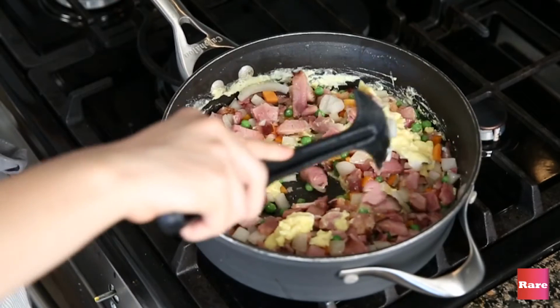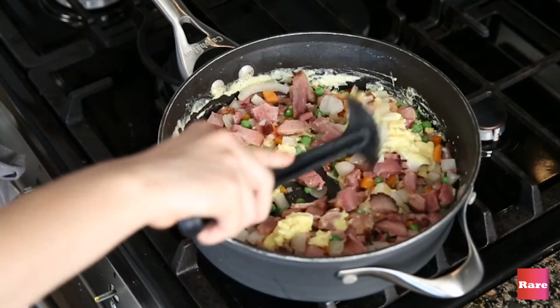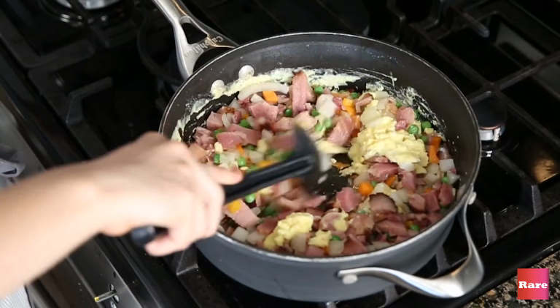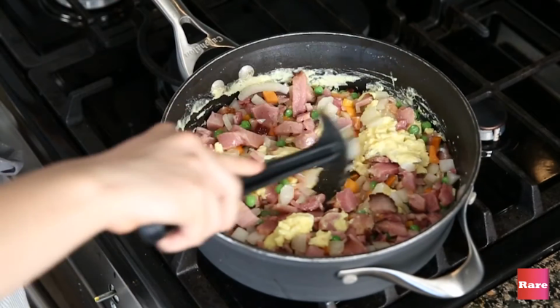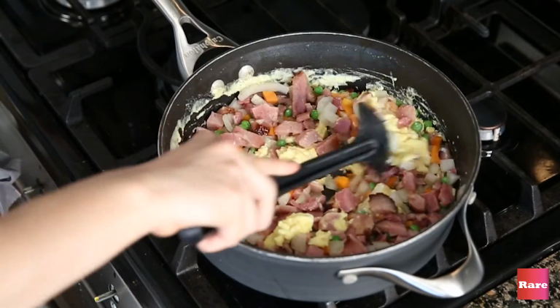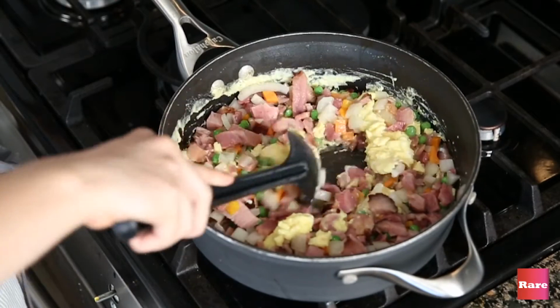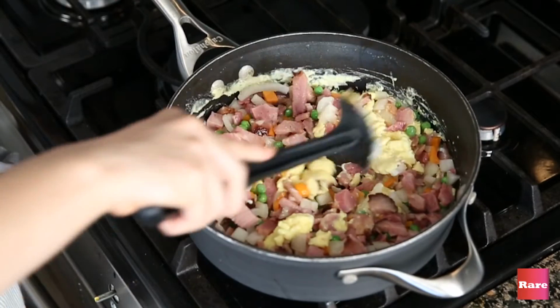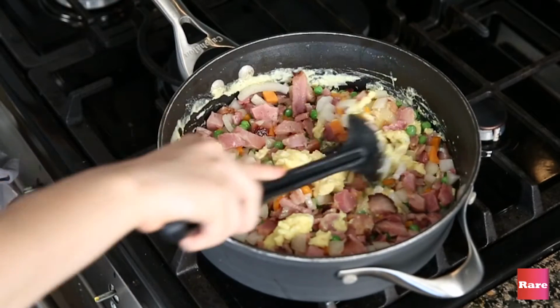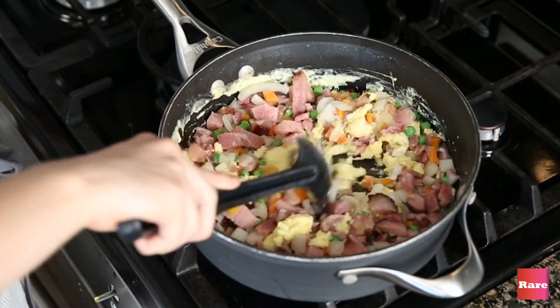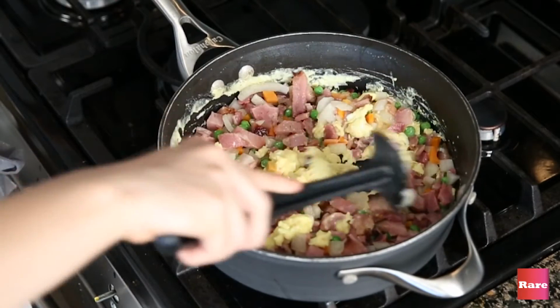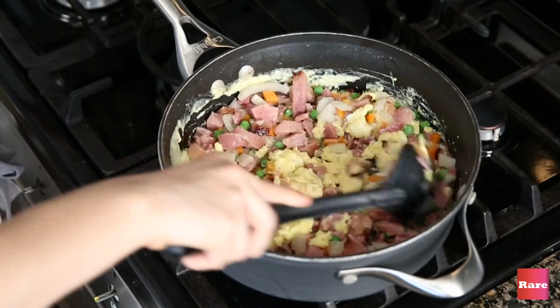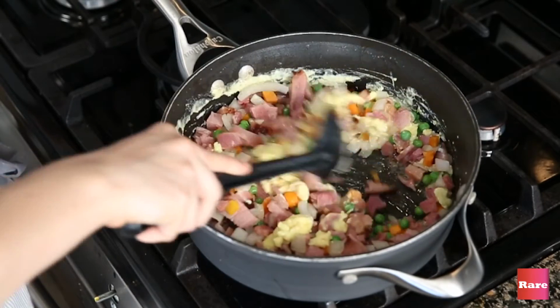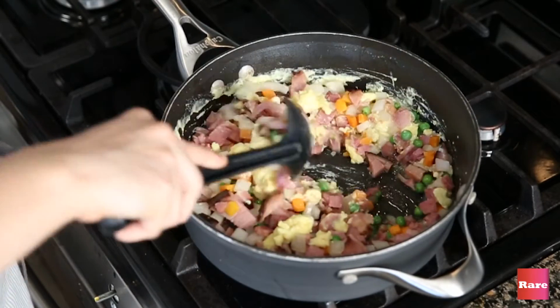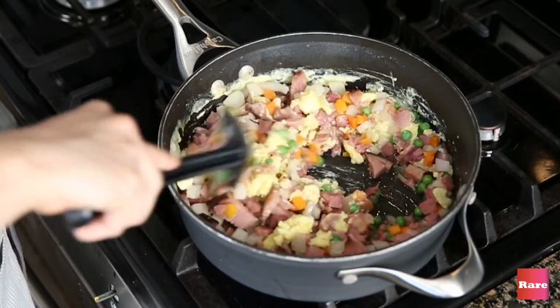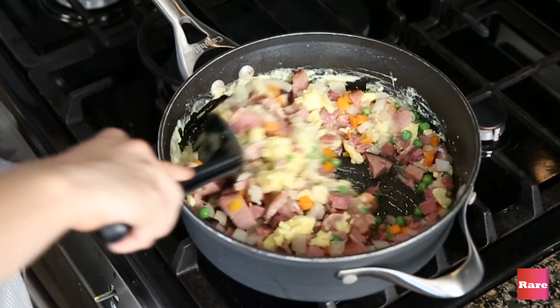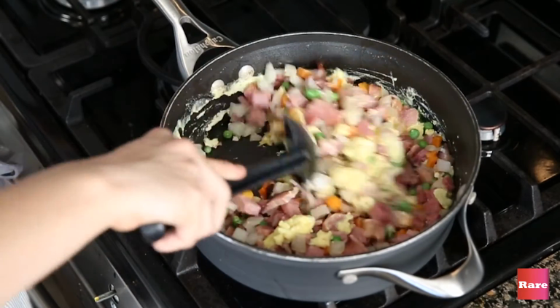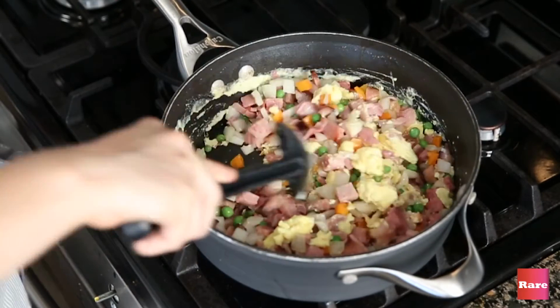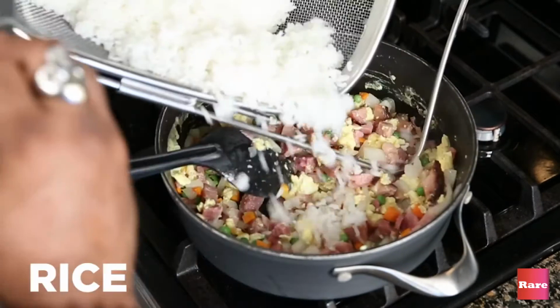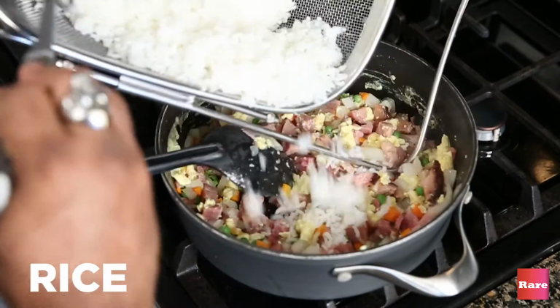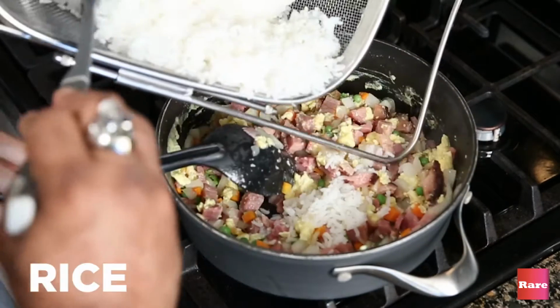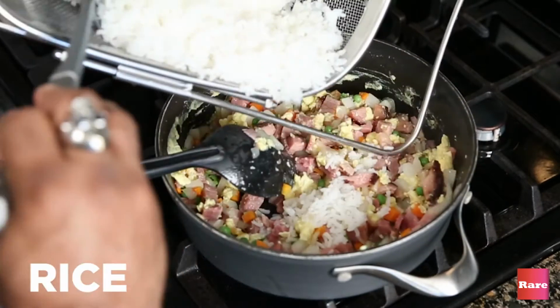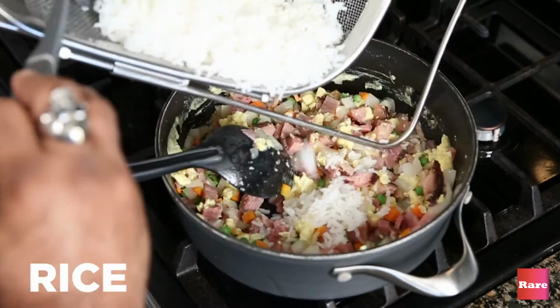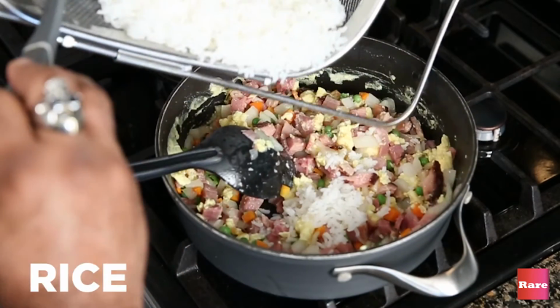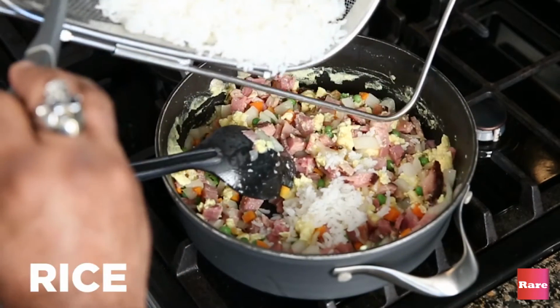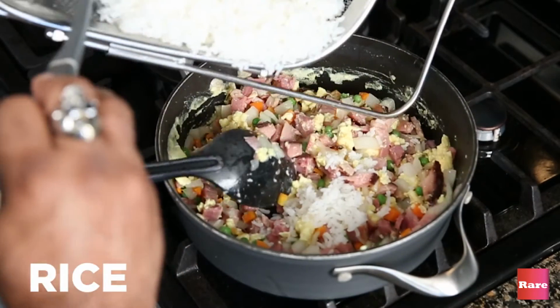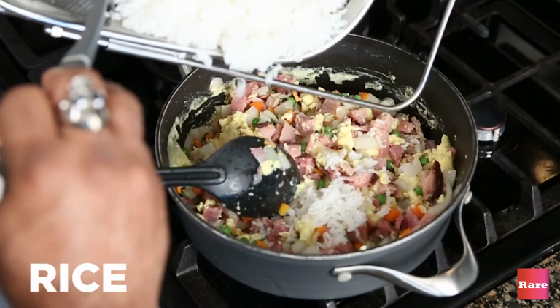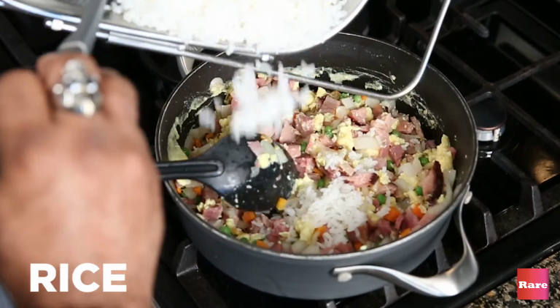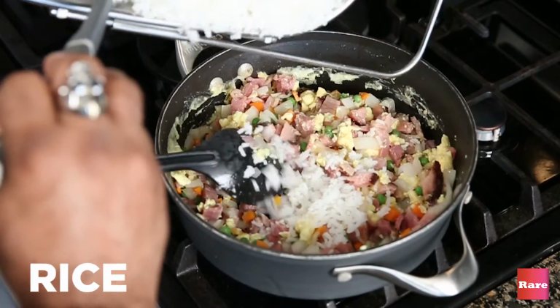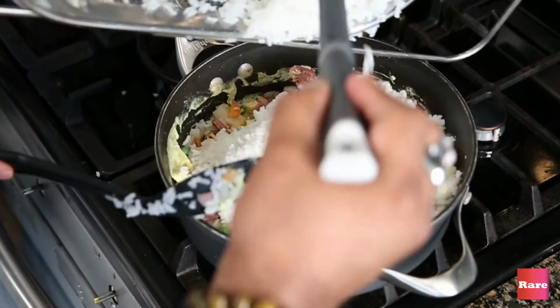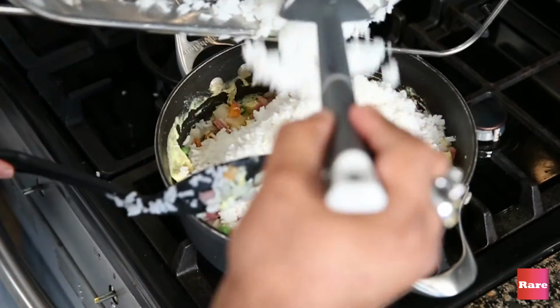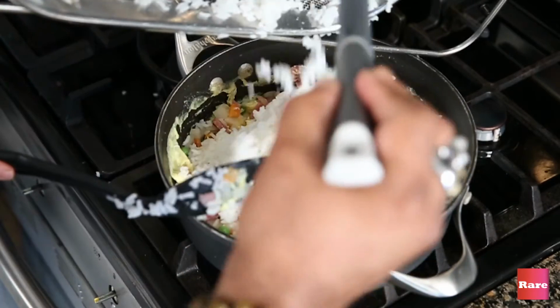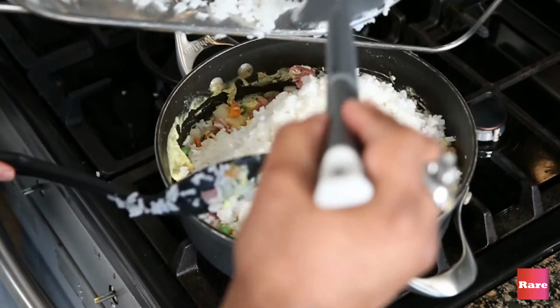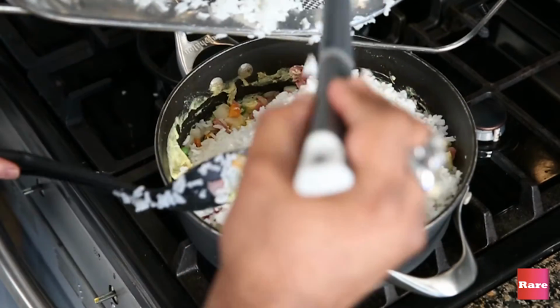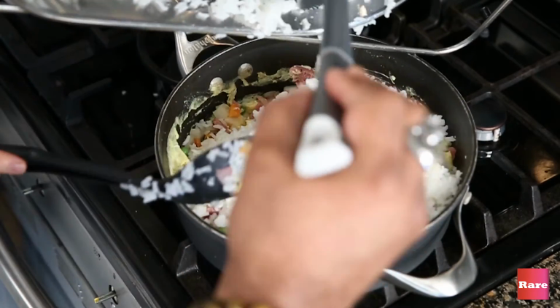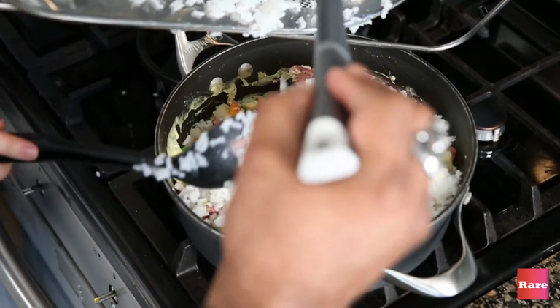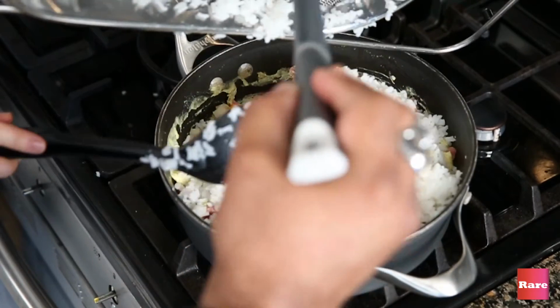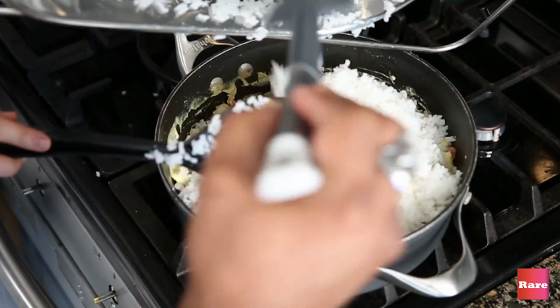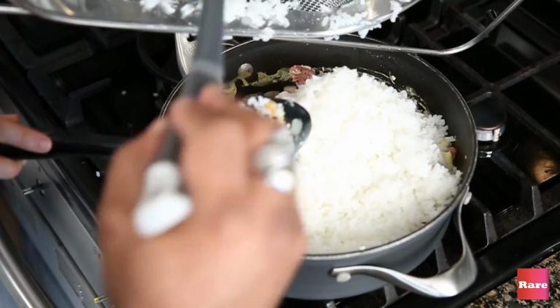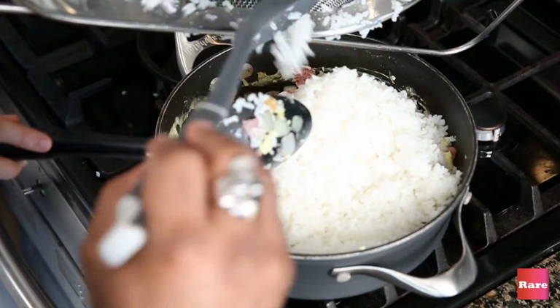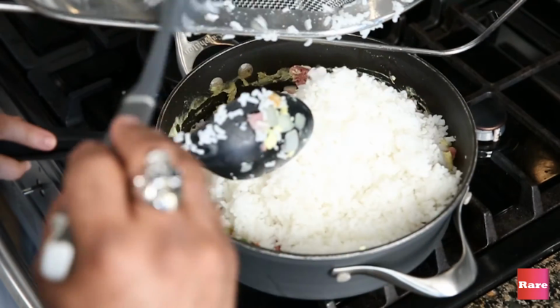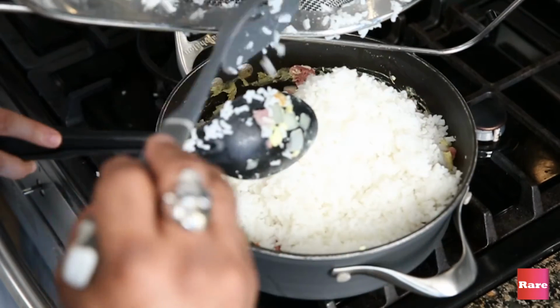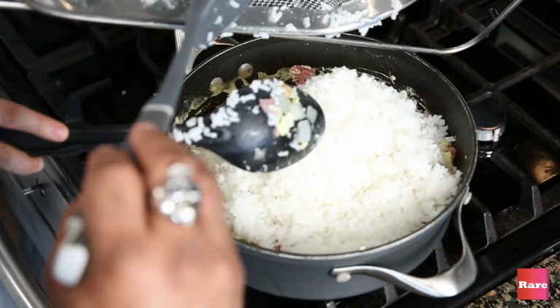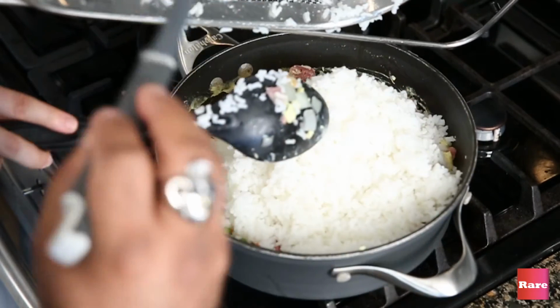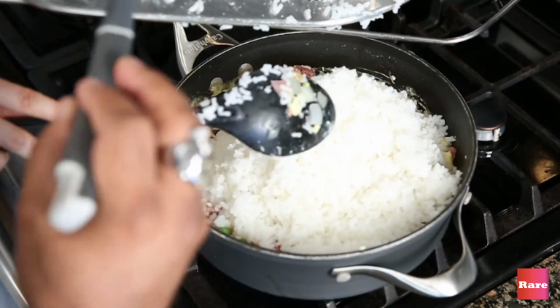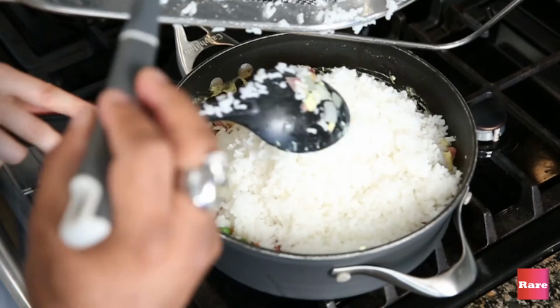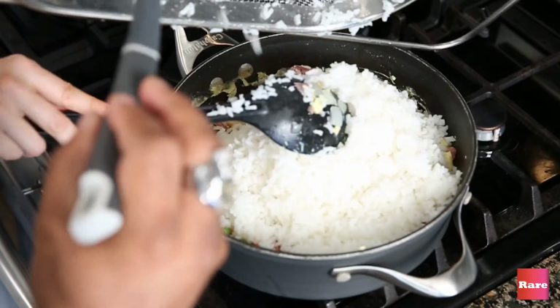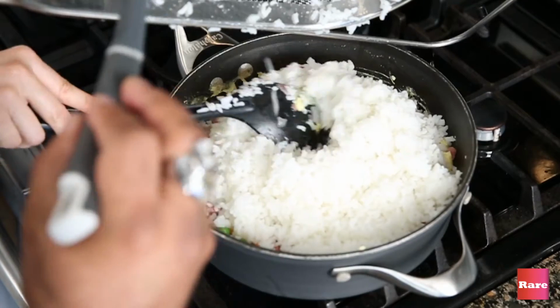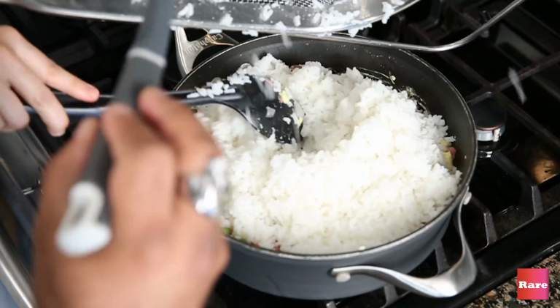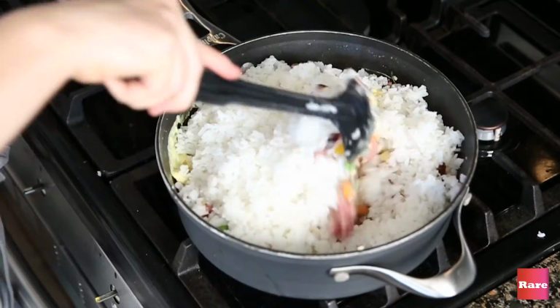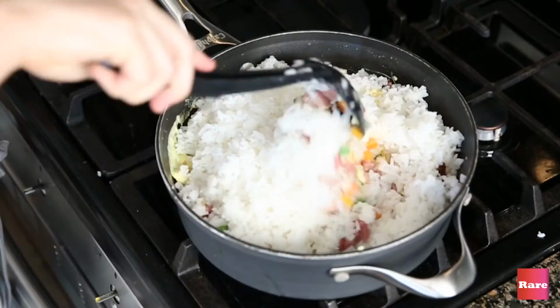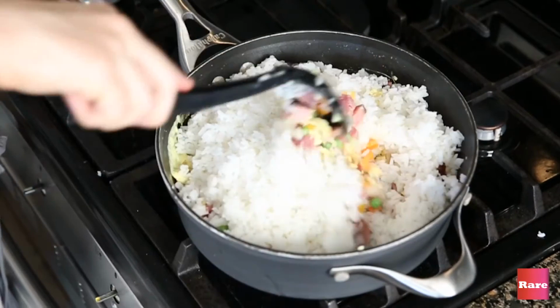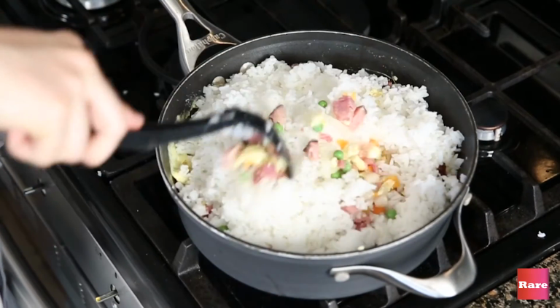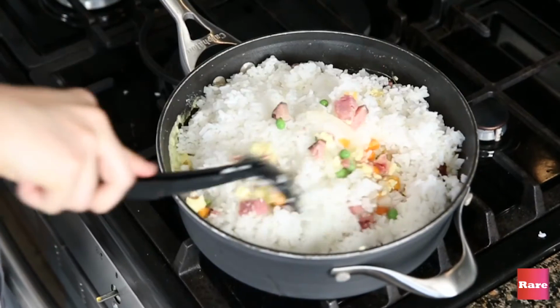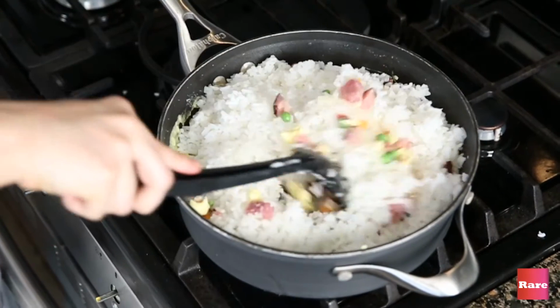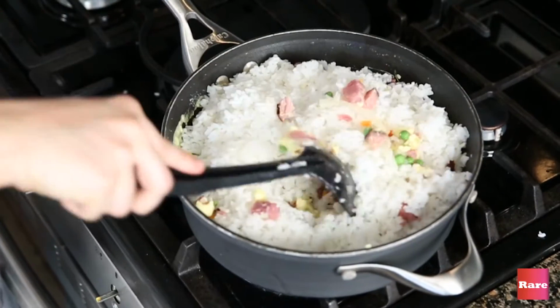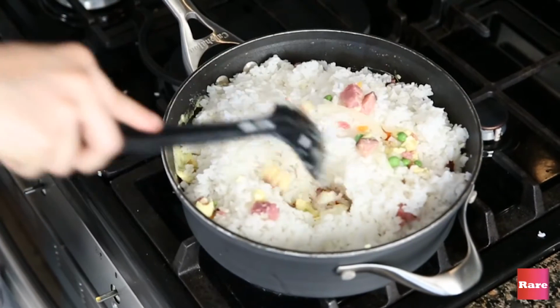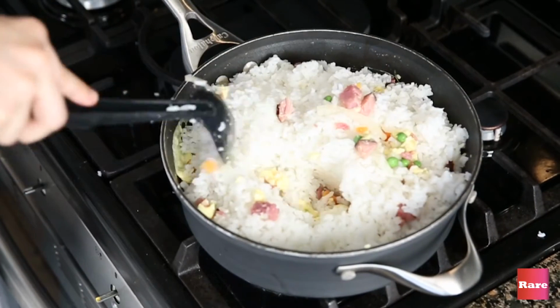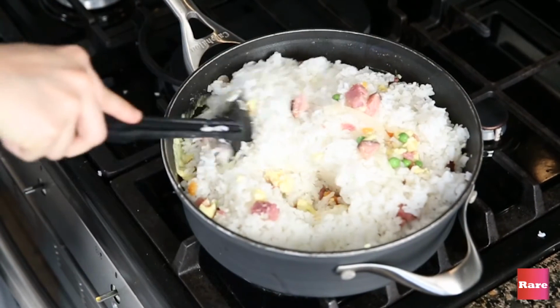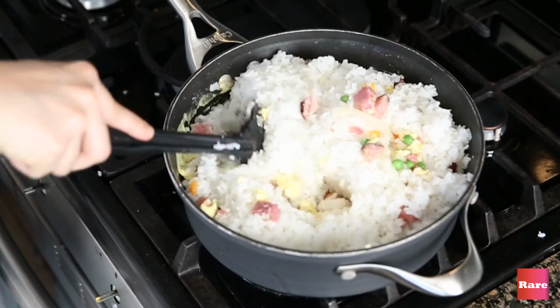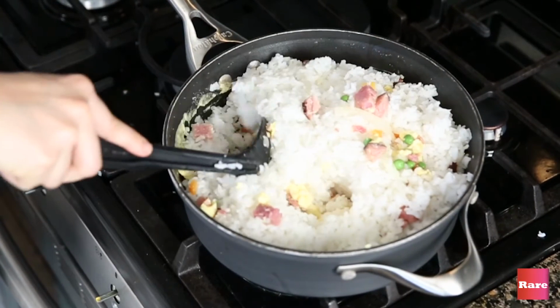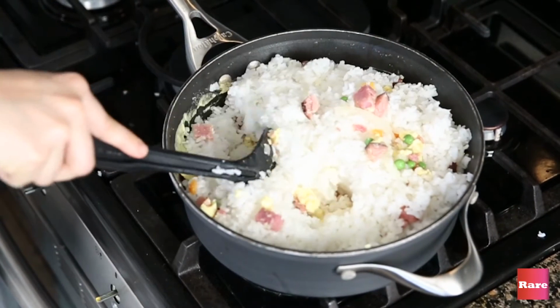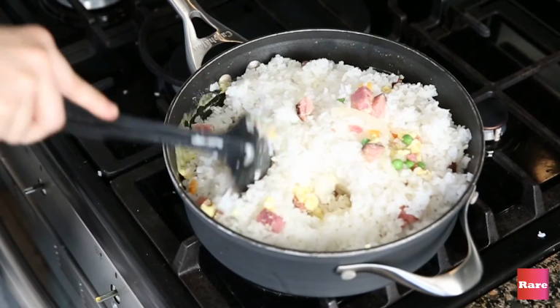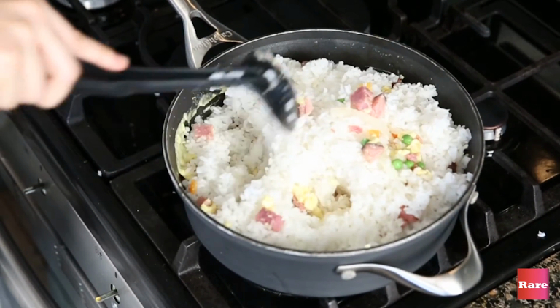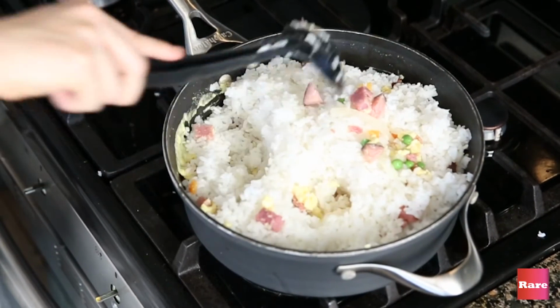Tyson, will you bring me the rice over please? This is a two-man job, people. And then do you mind bringing the soy sauce over?